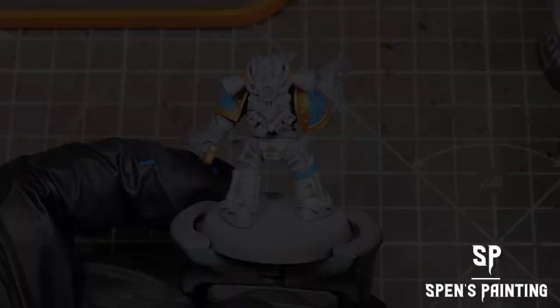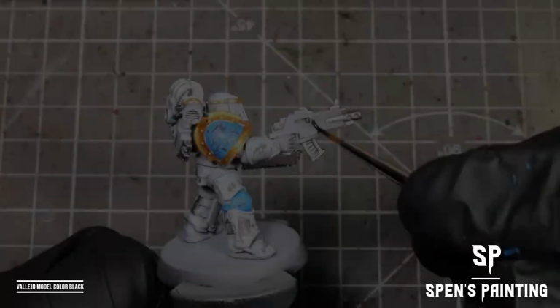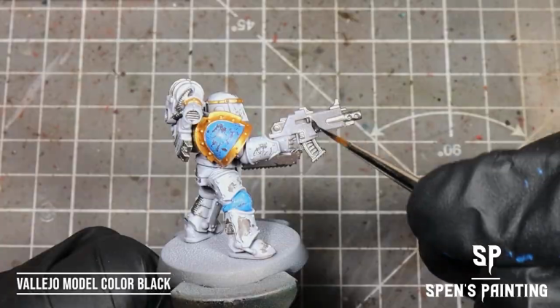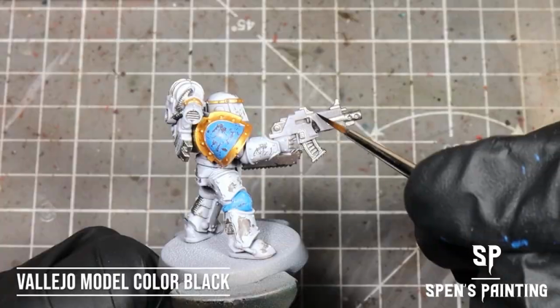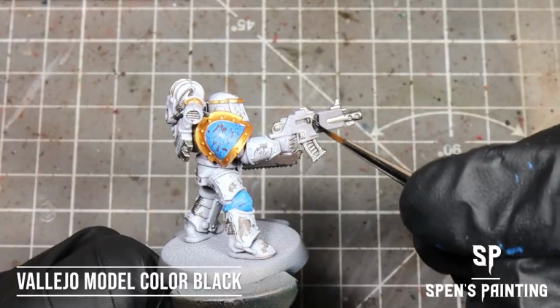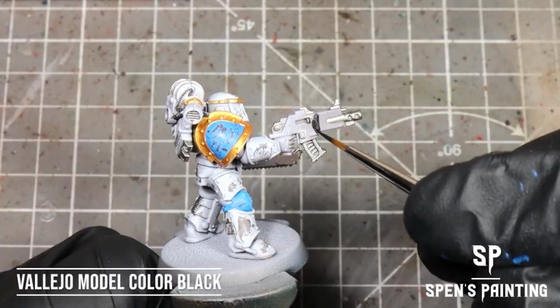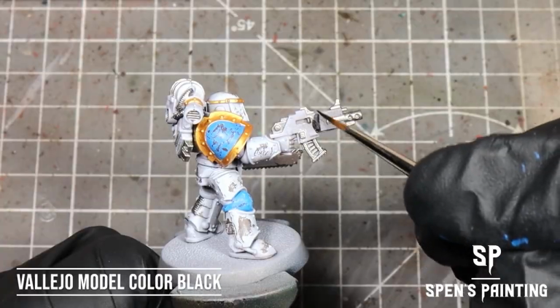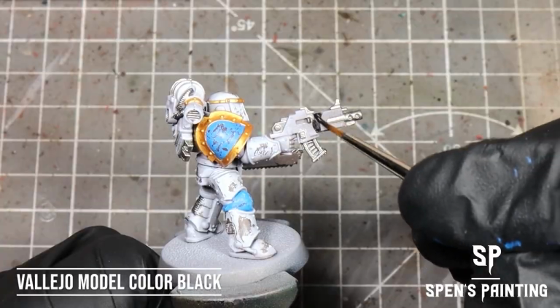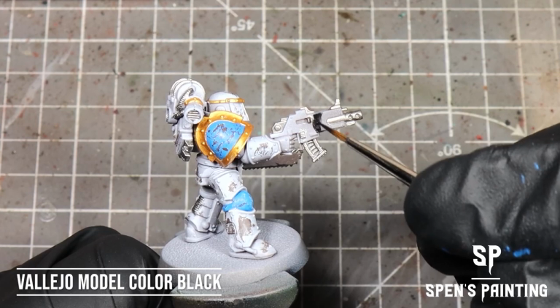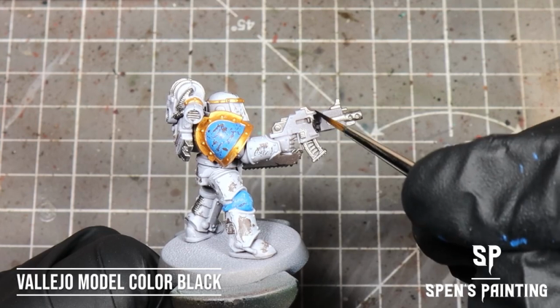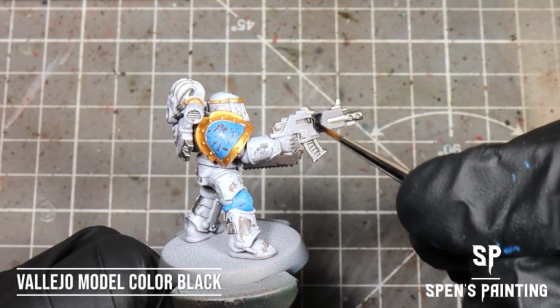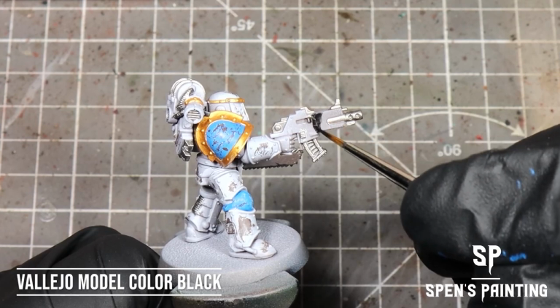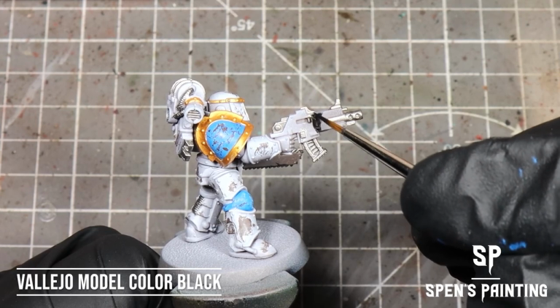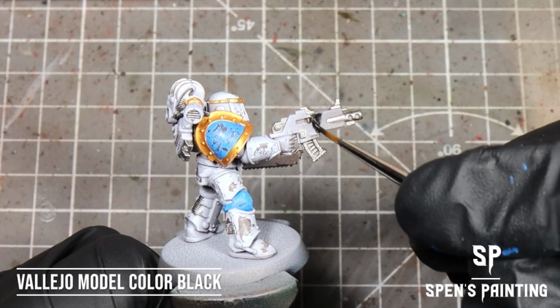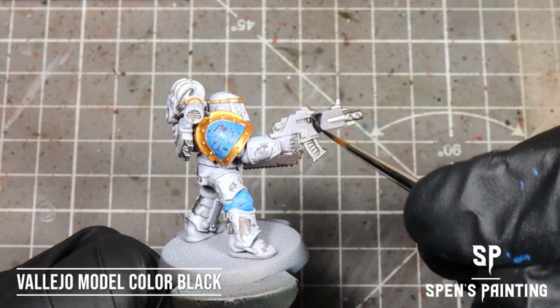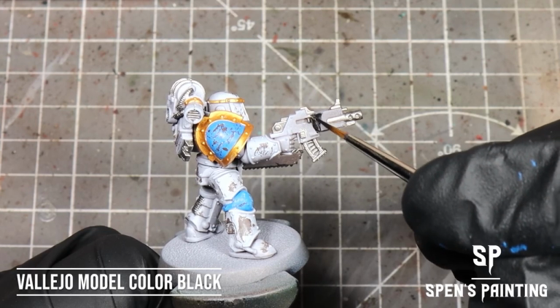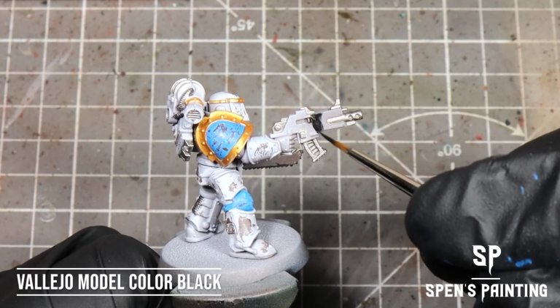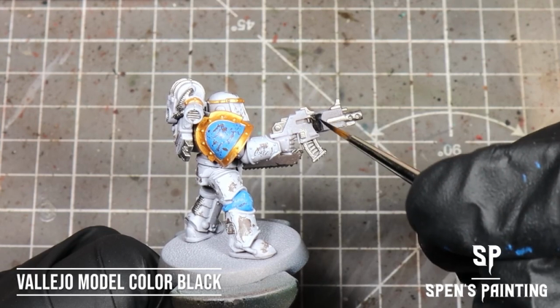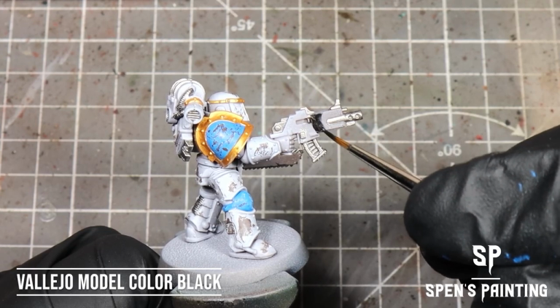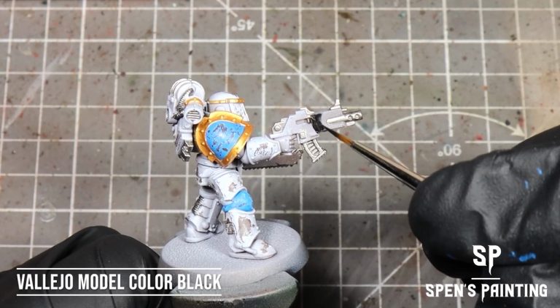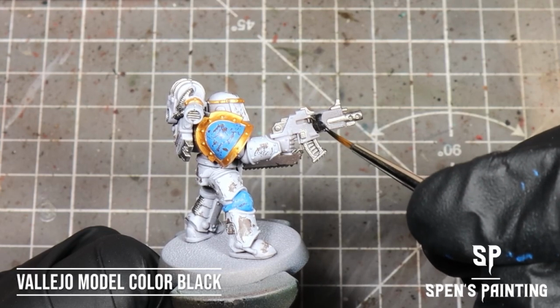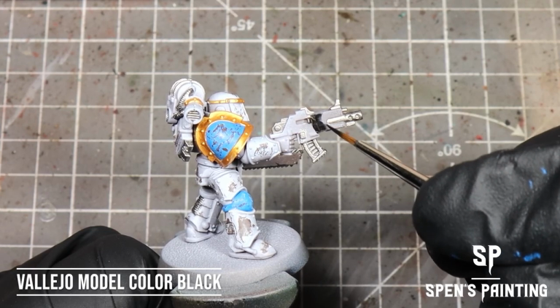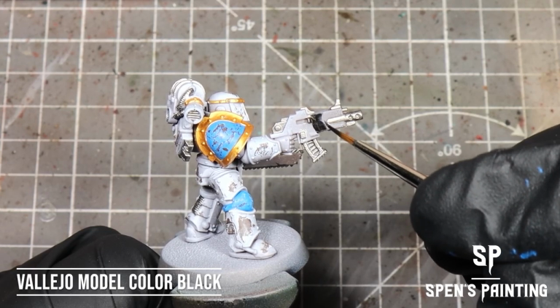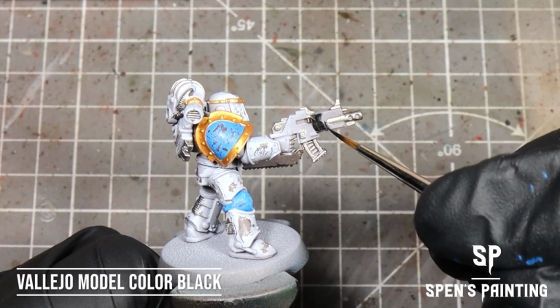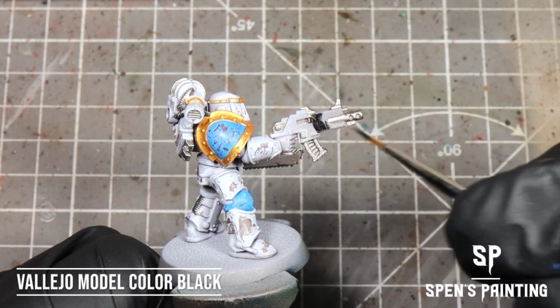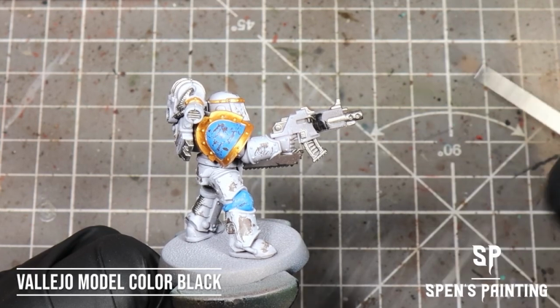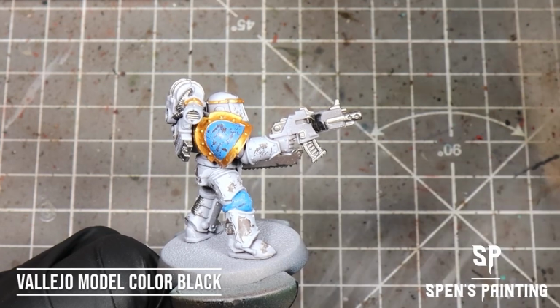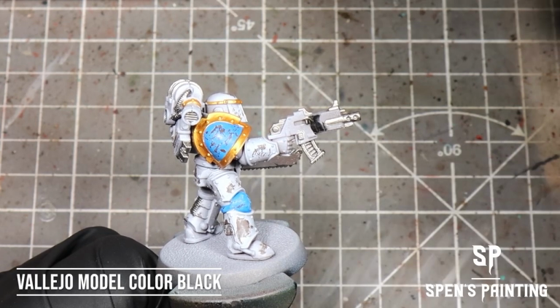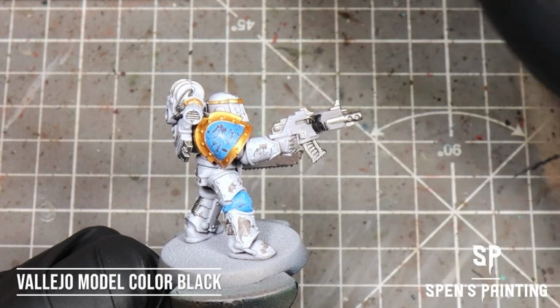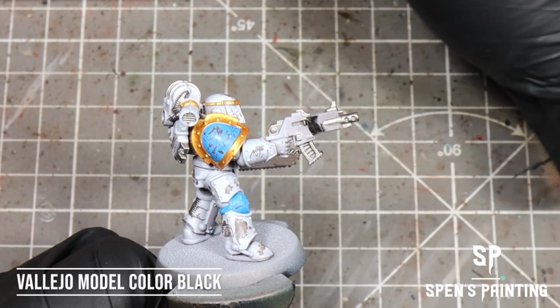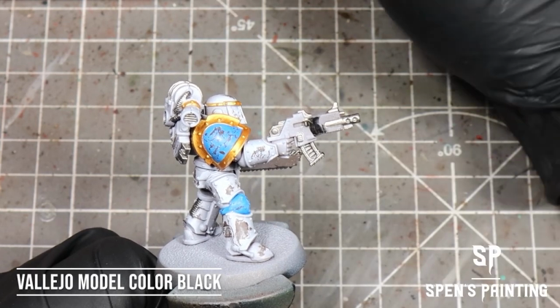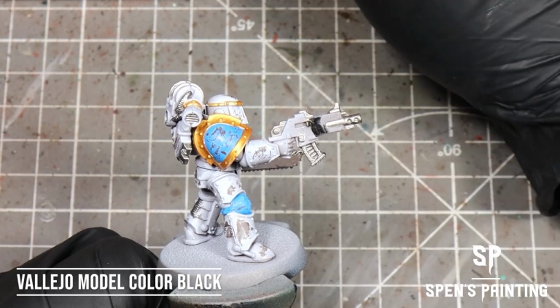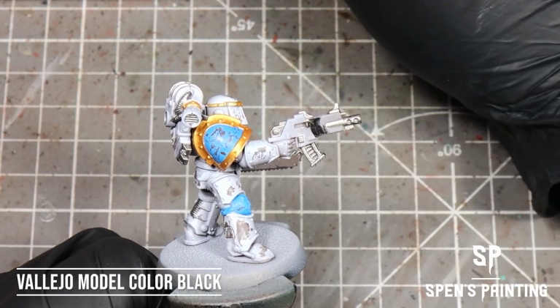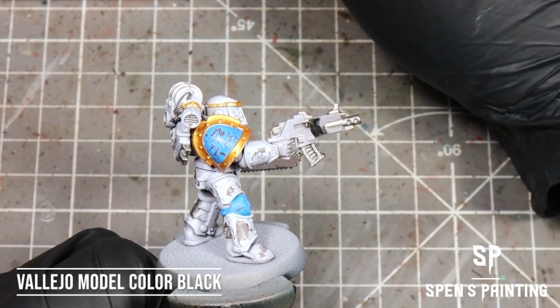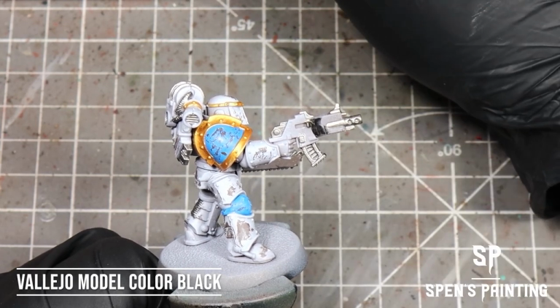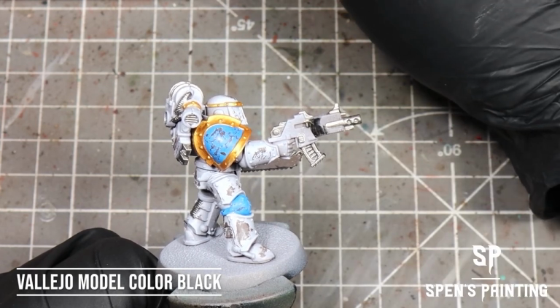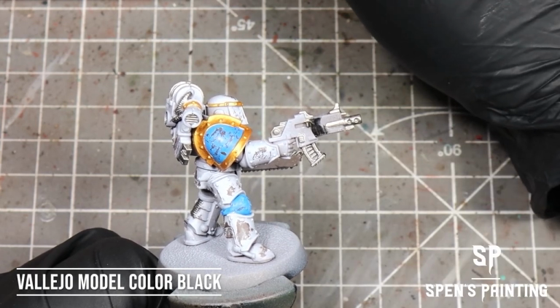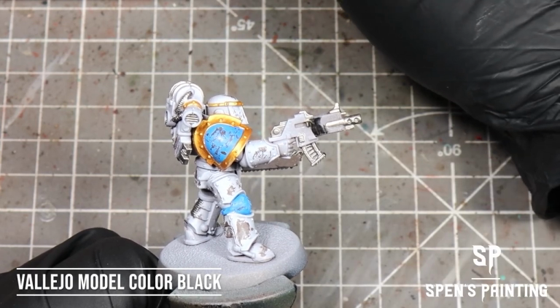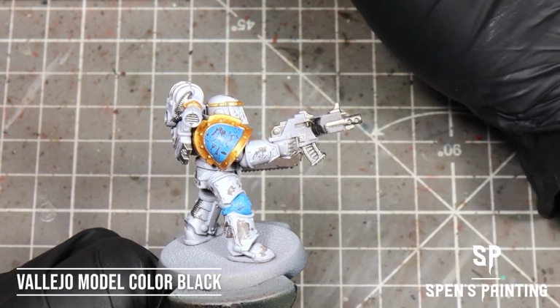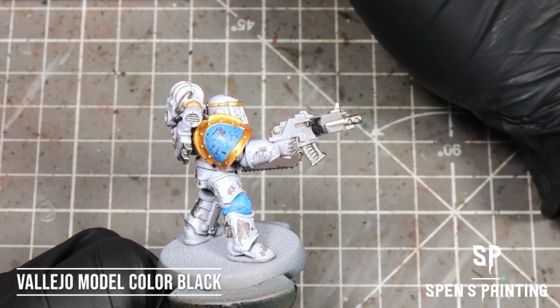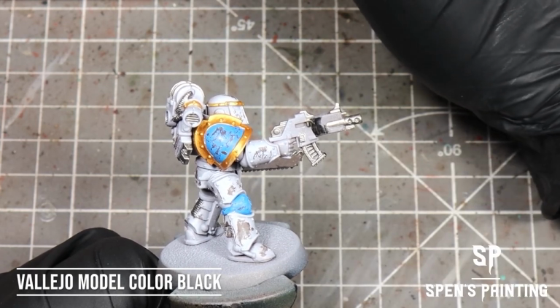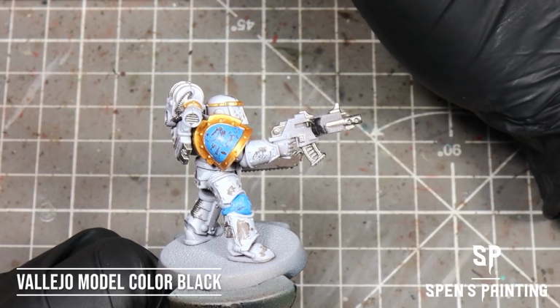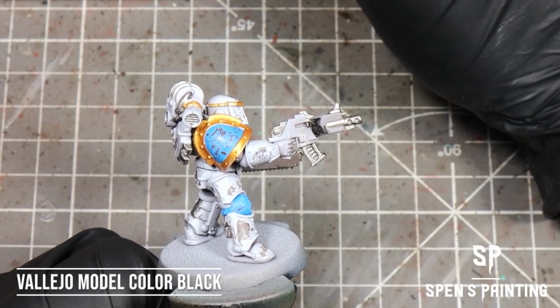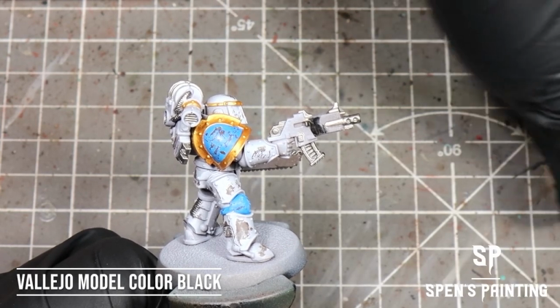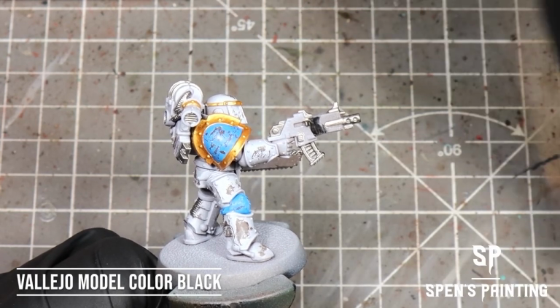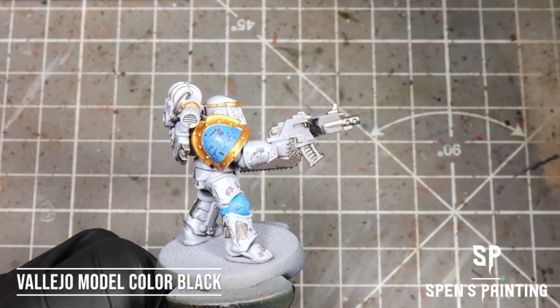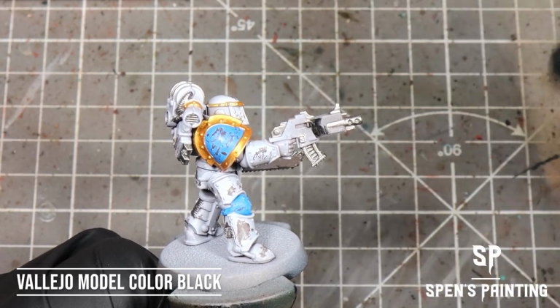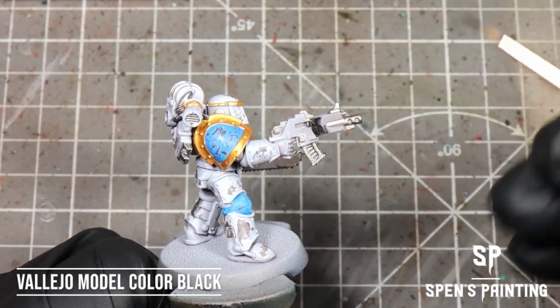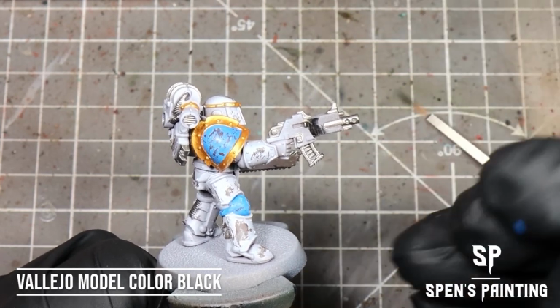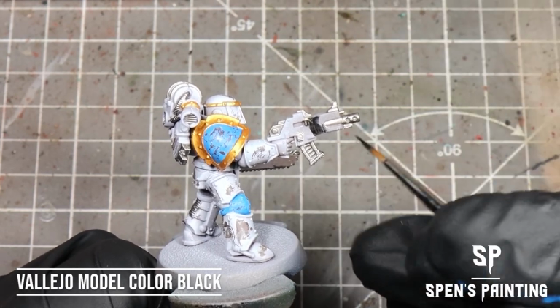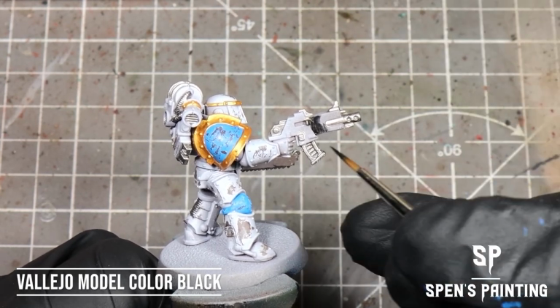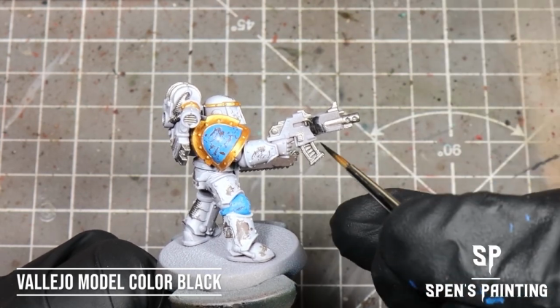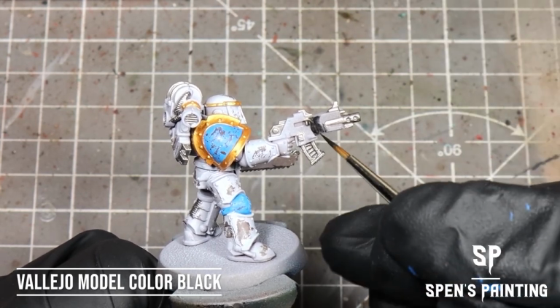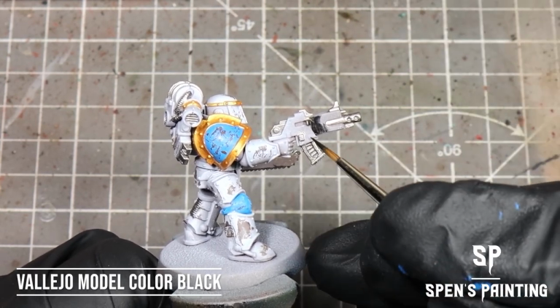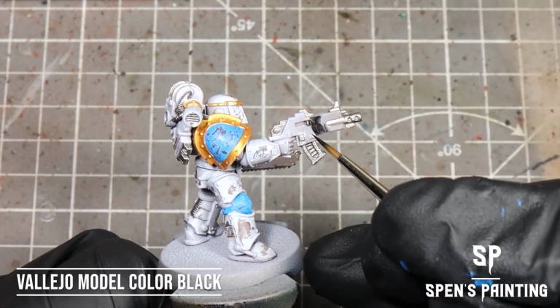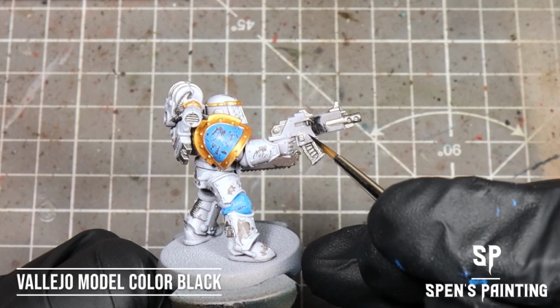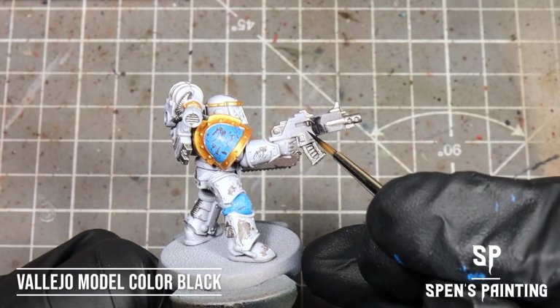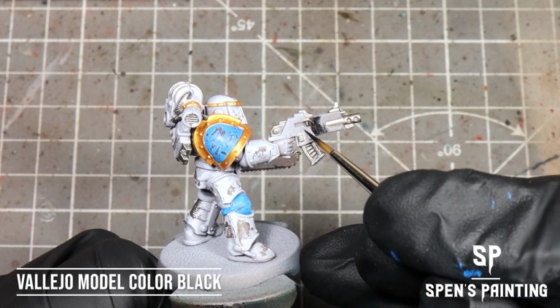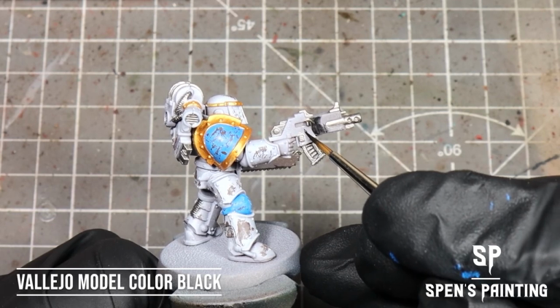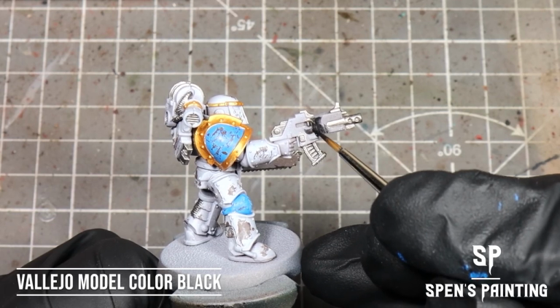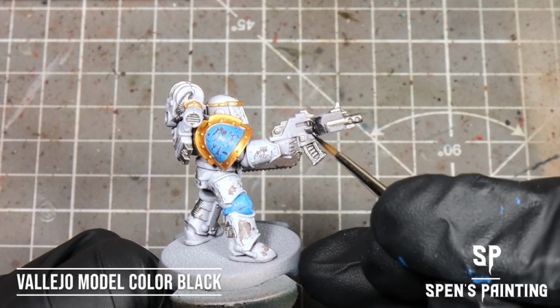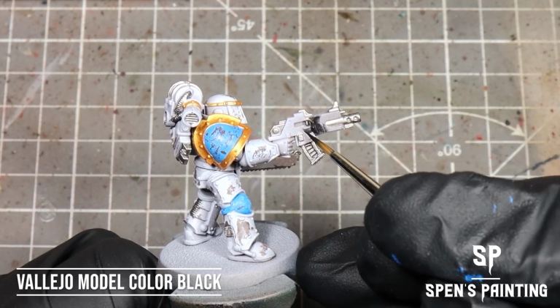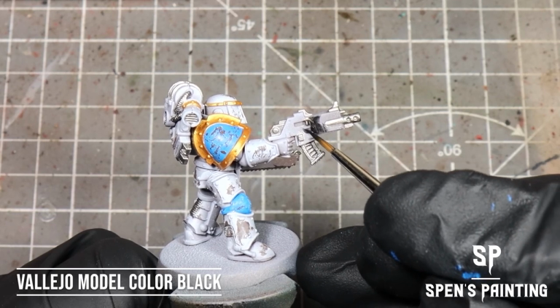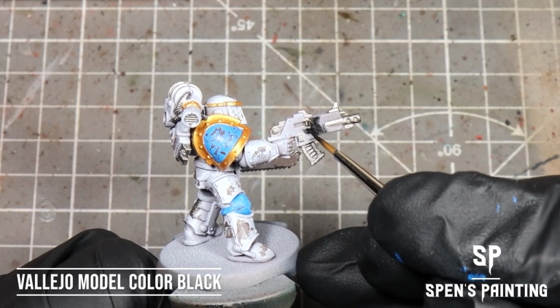After that, we're going to paint the gun casings in black — I'm using Vallejo Model Color Black — and we're also going to paint any armor seals in black too.